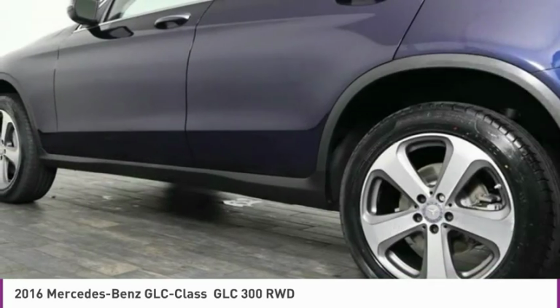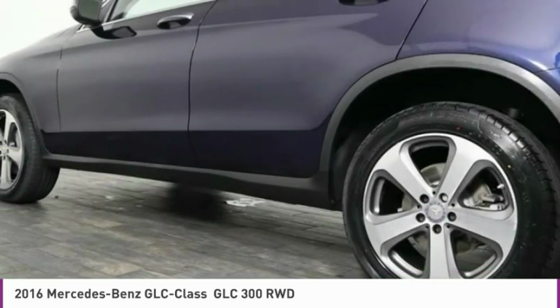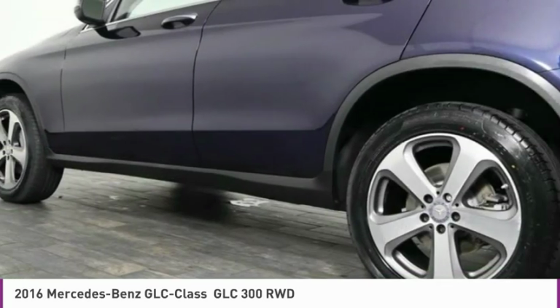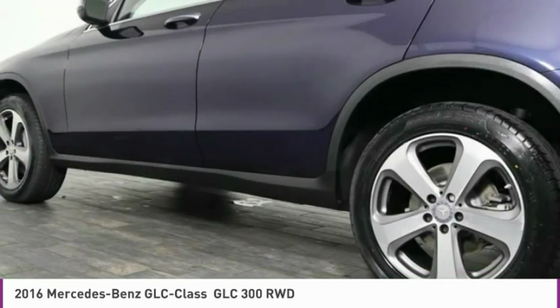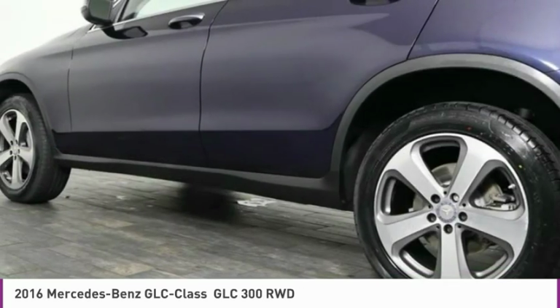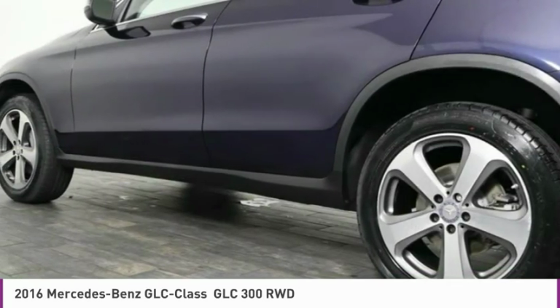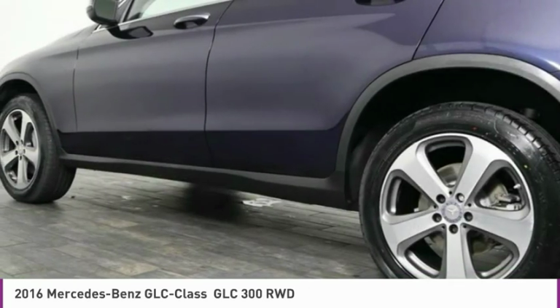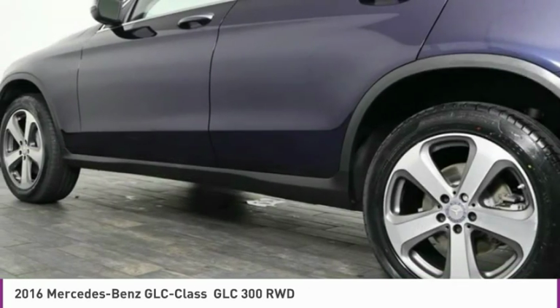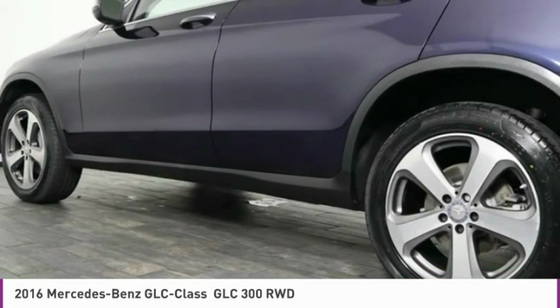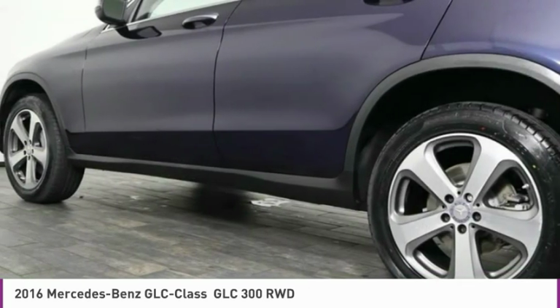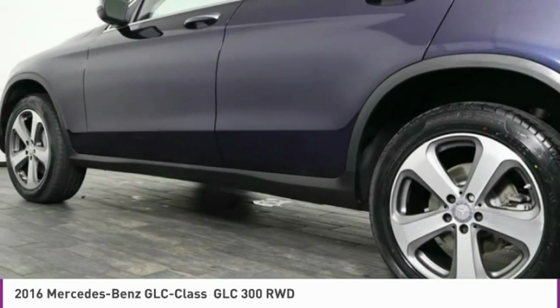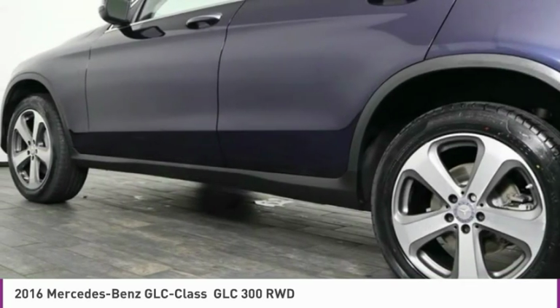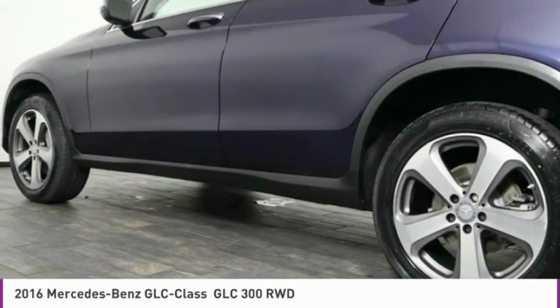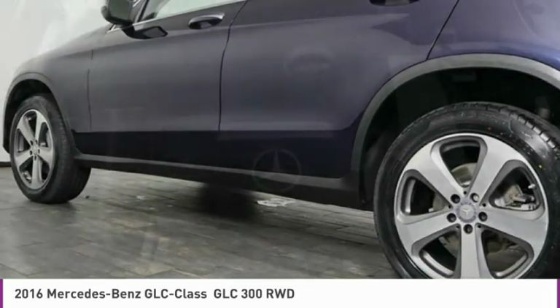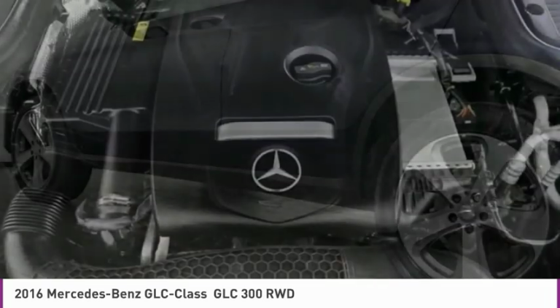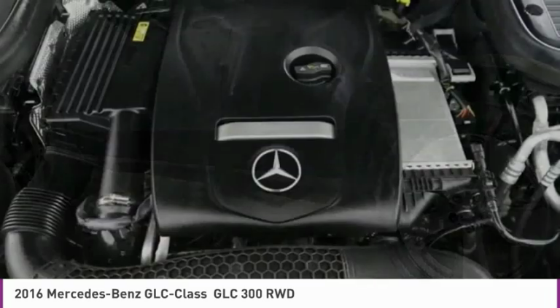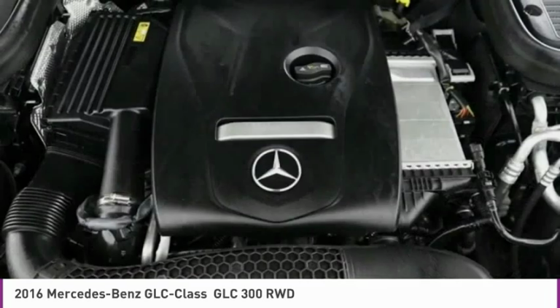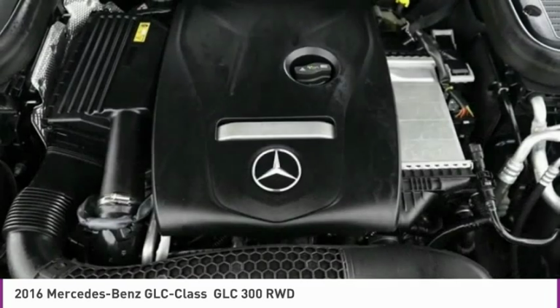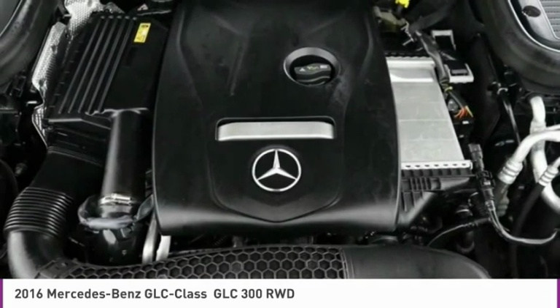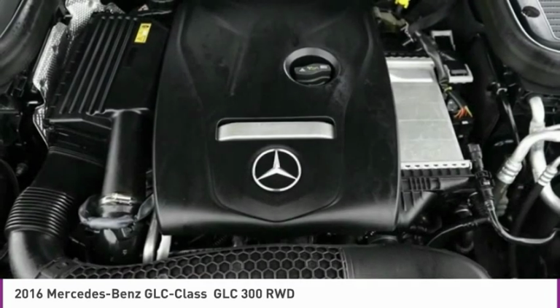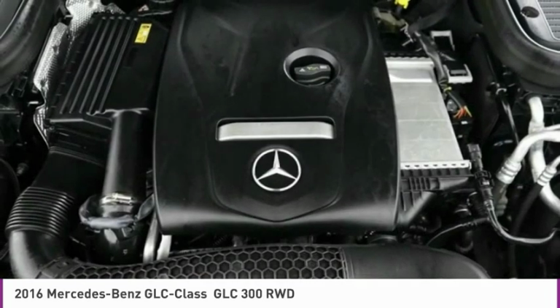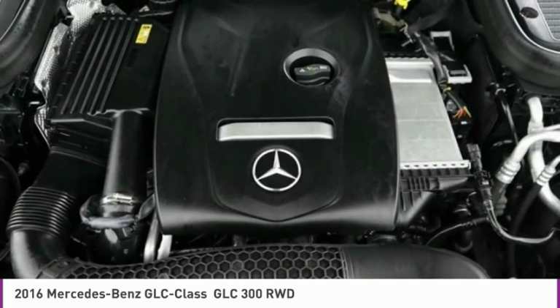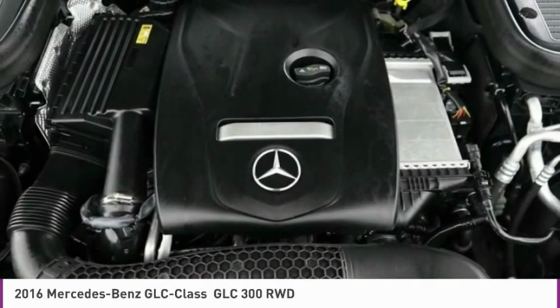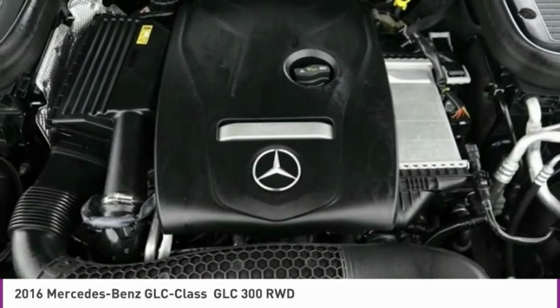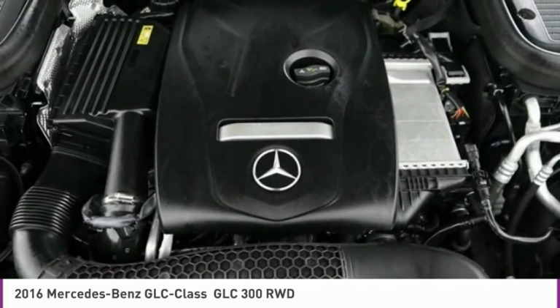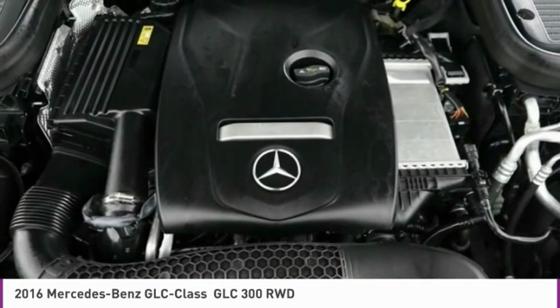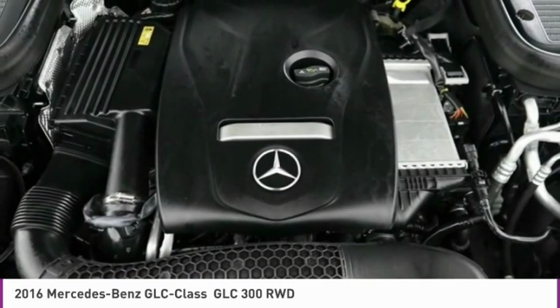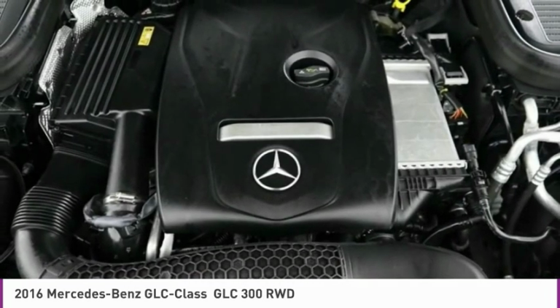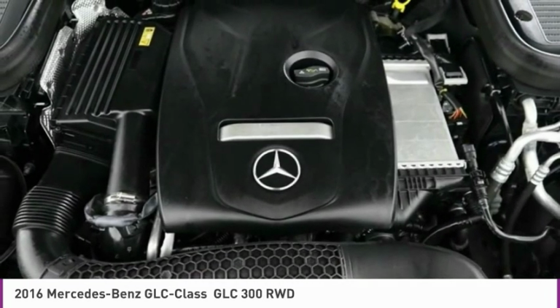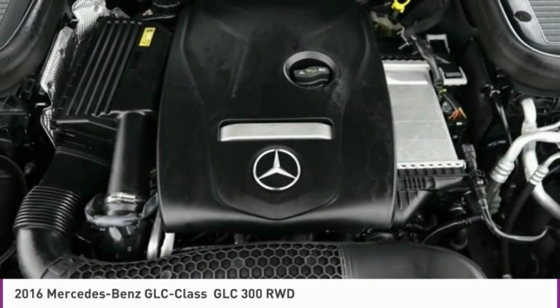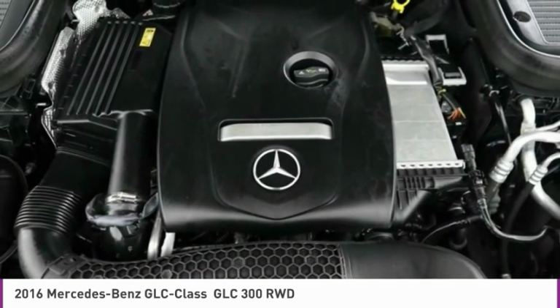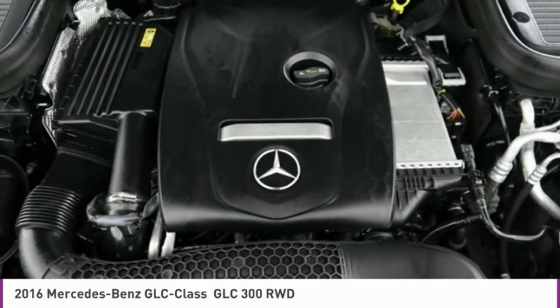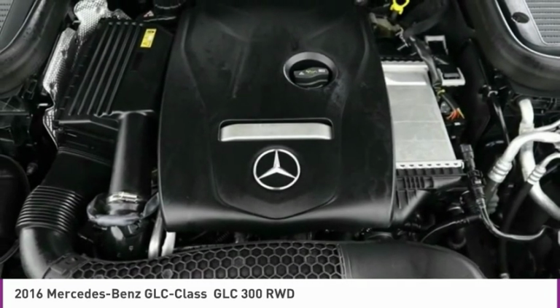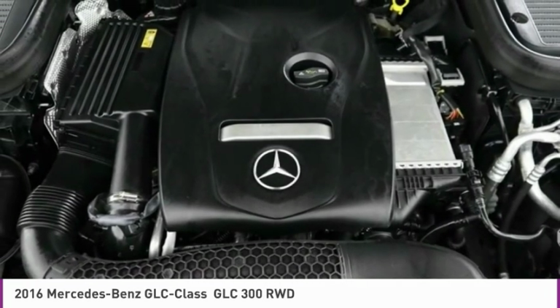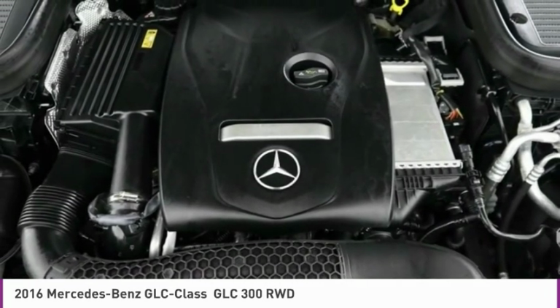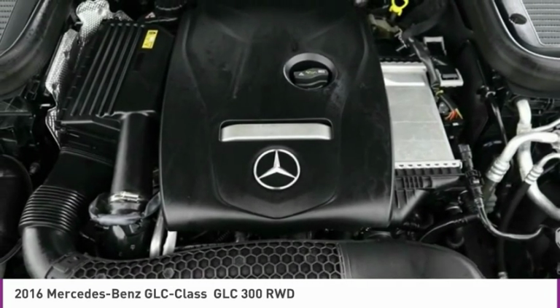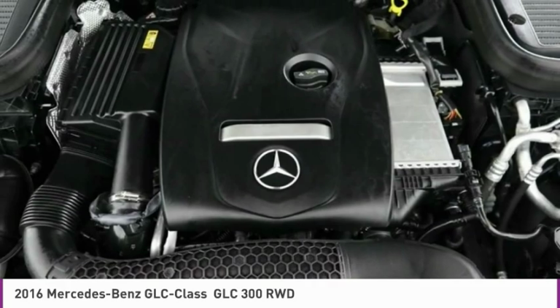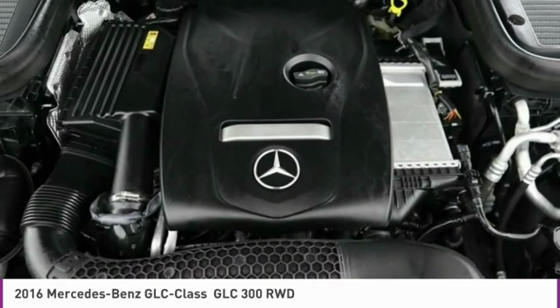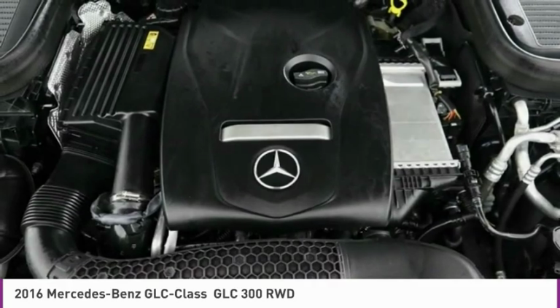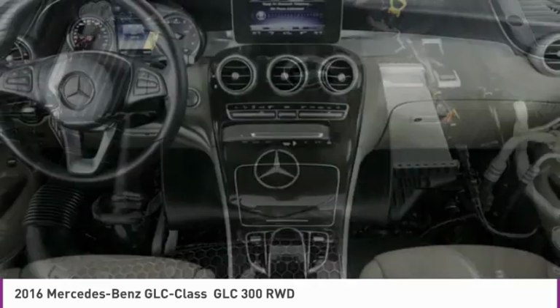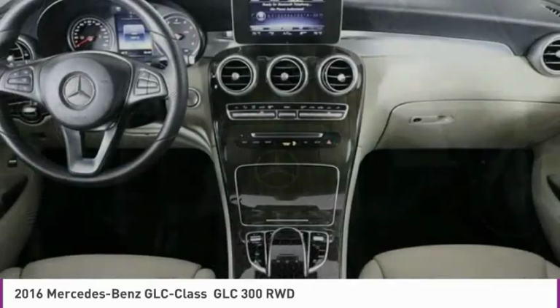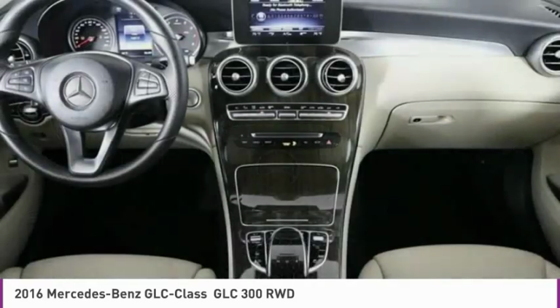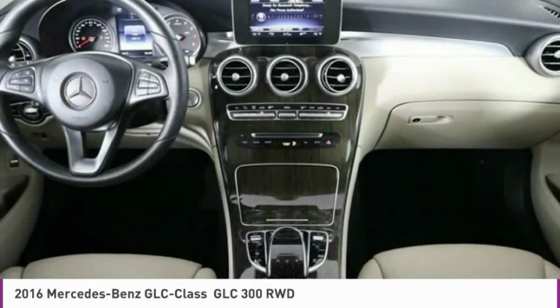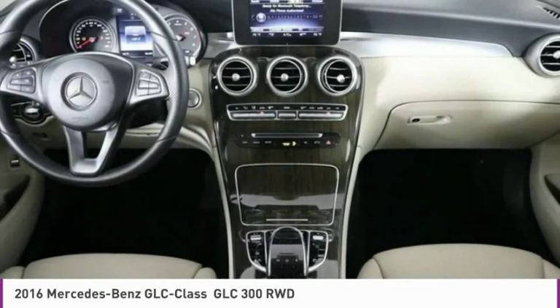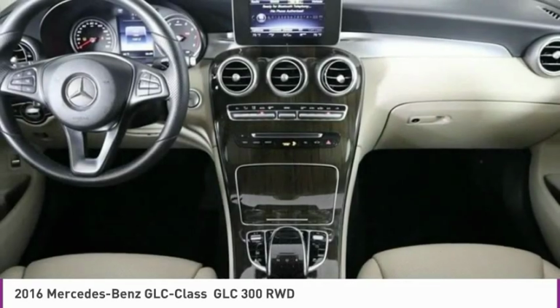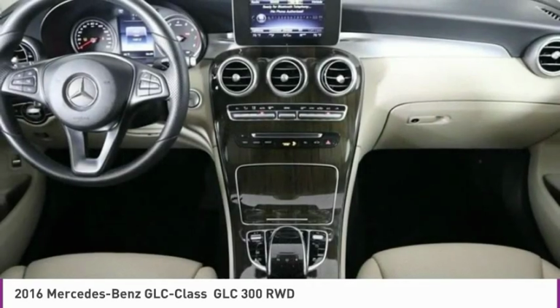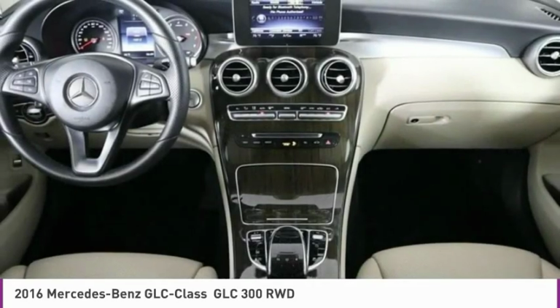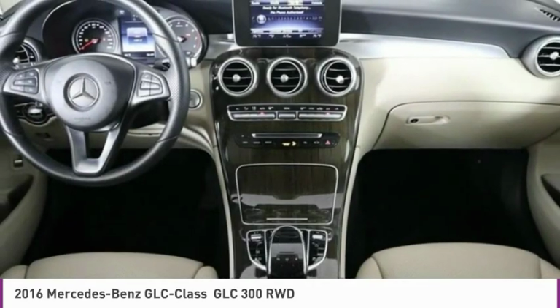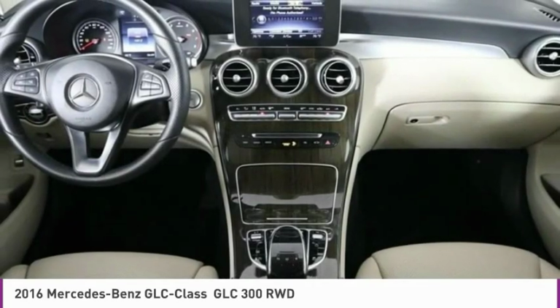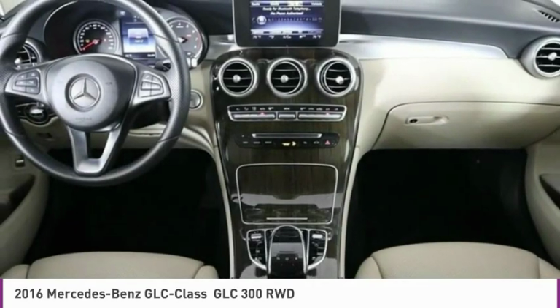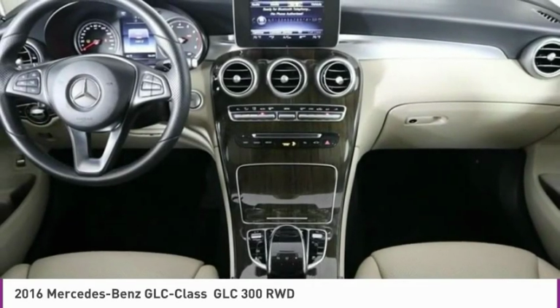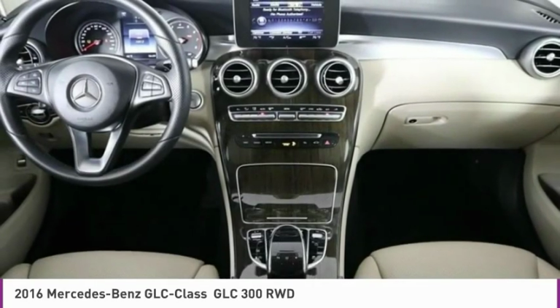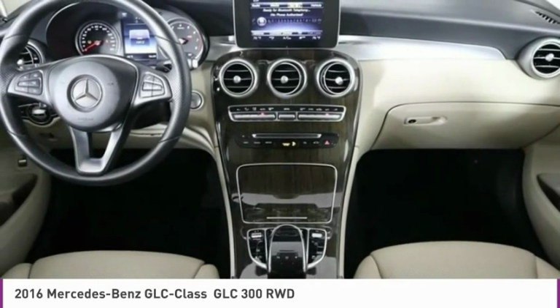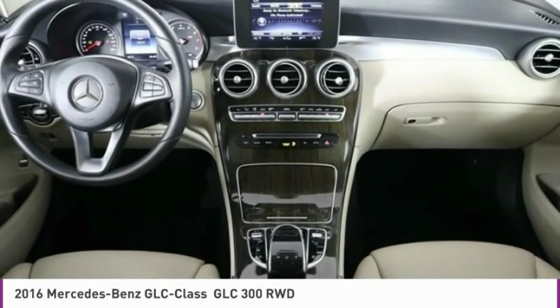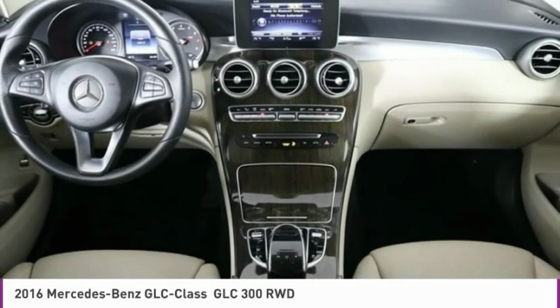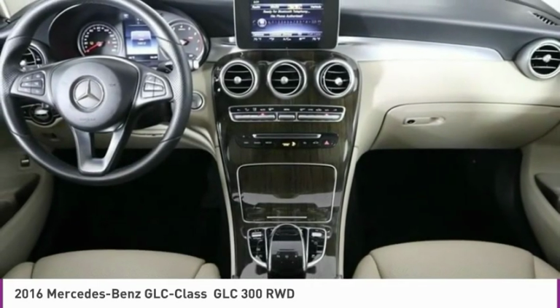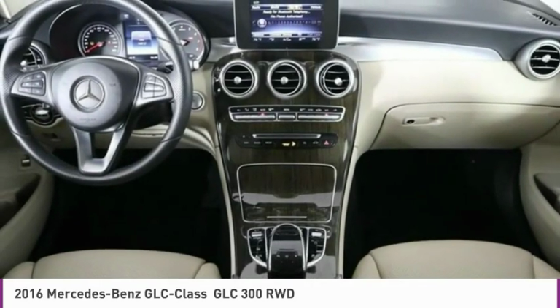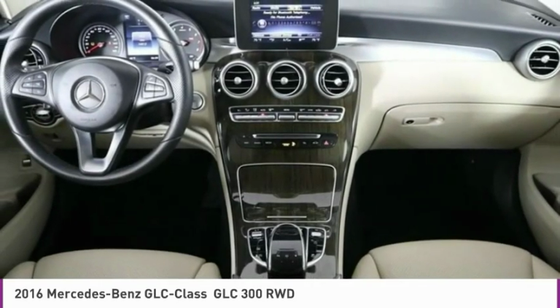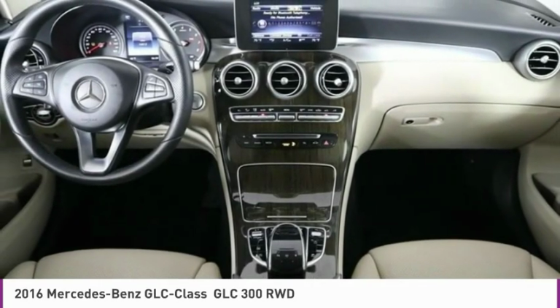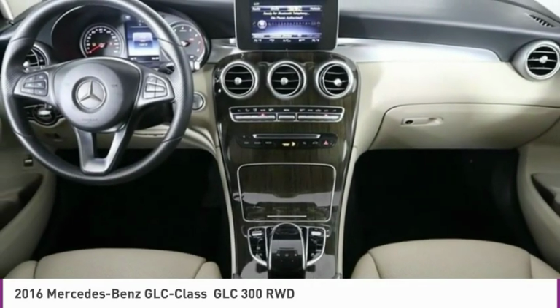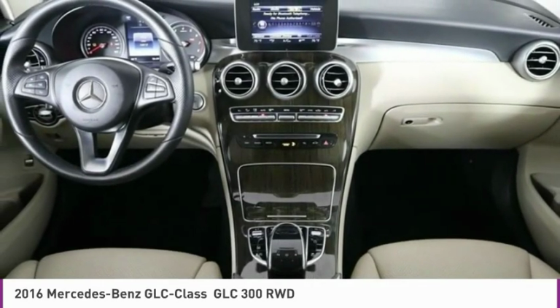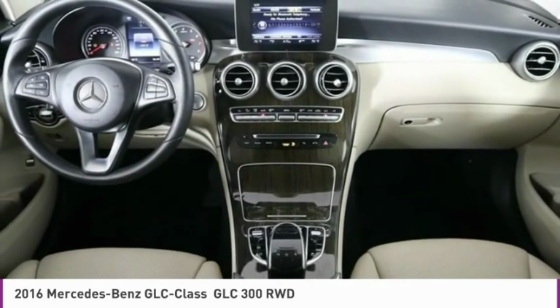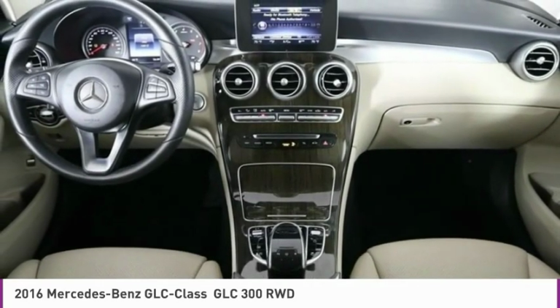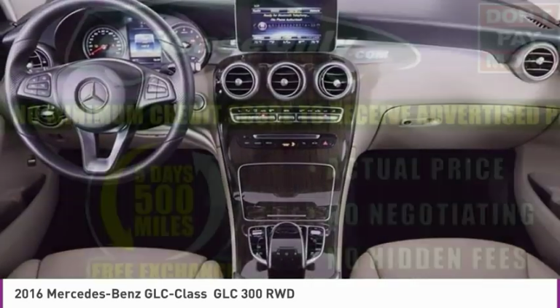Leather shift knob, panic alarm, driver vanity mirror. Drive away with a great deal on this vehicle. Call or stop in today.